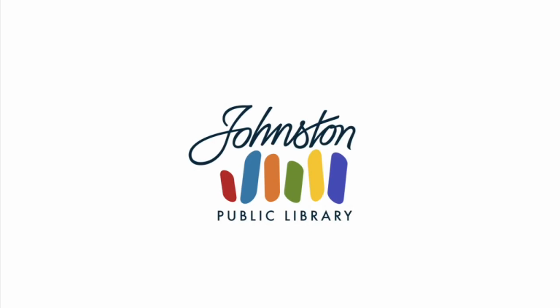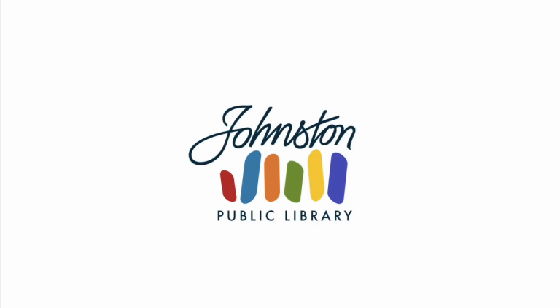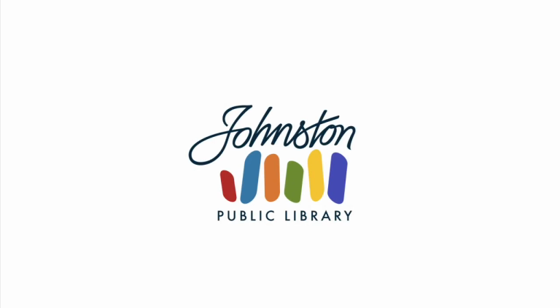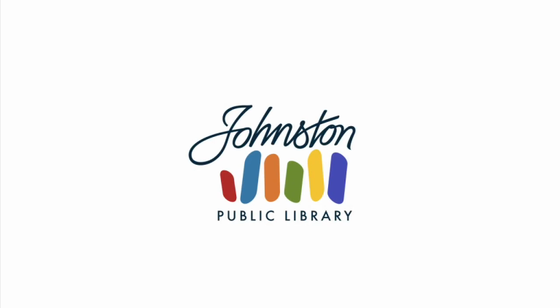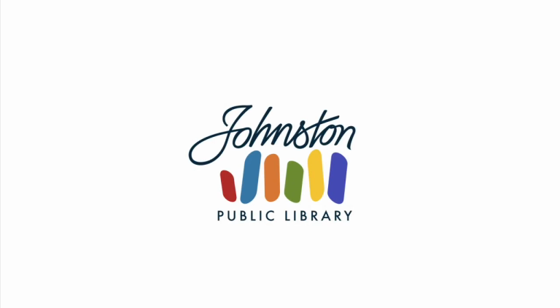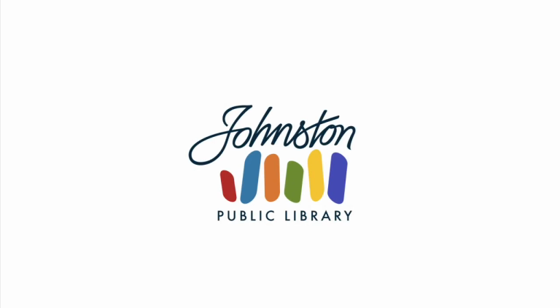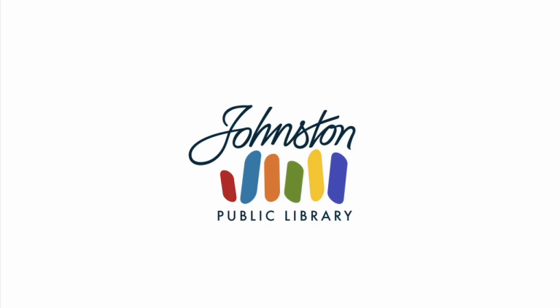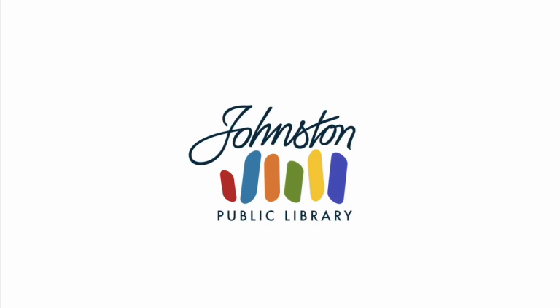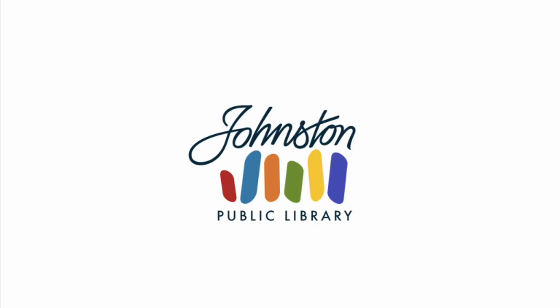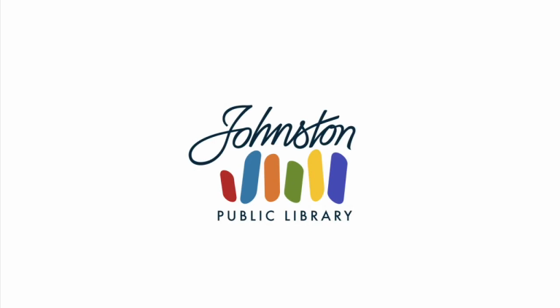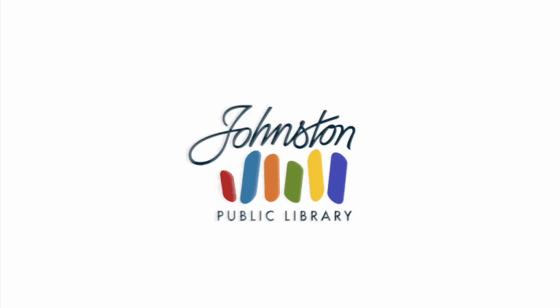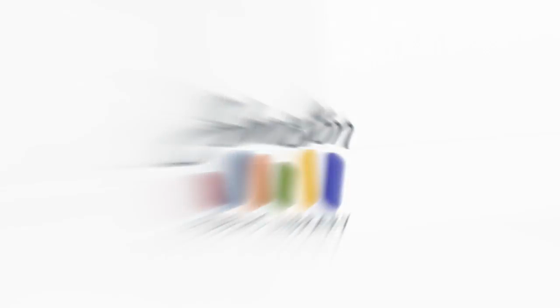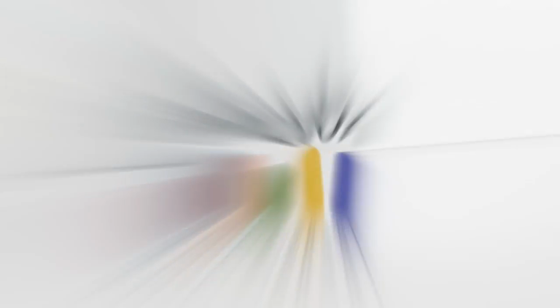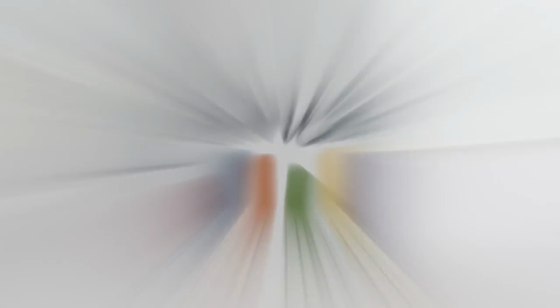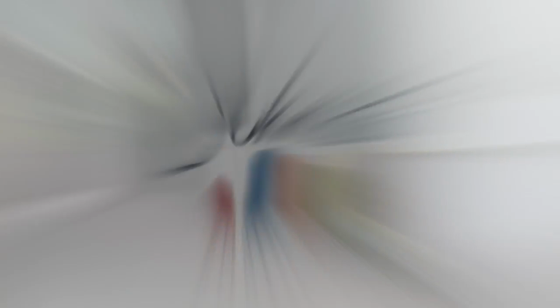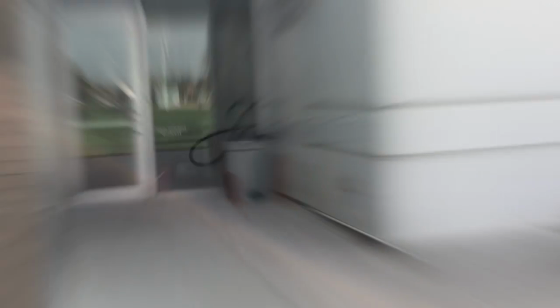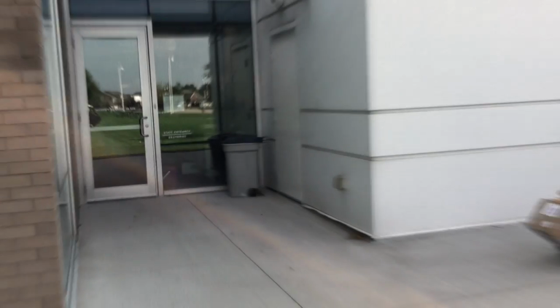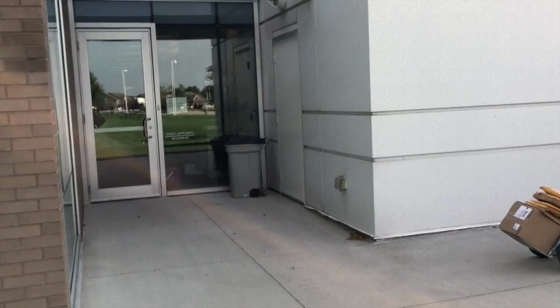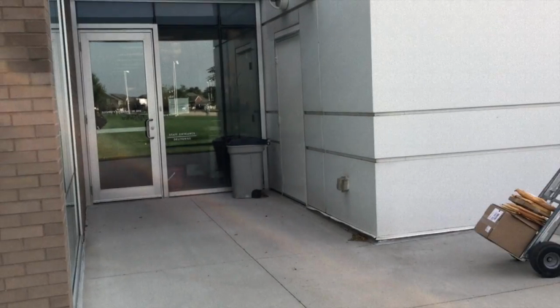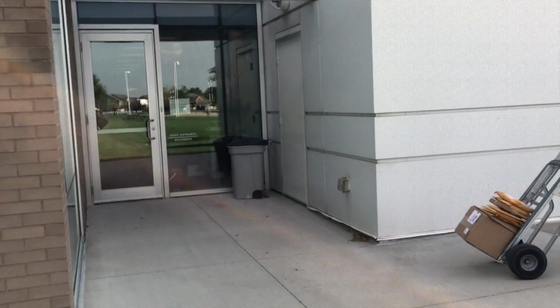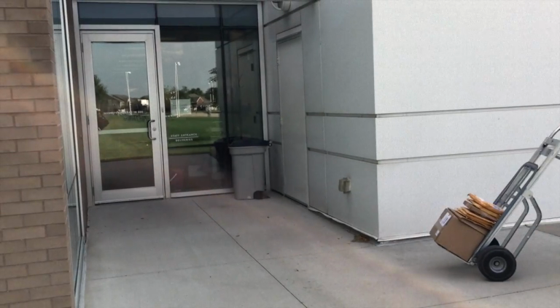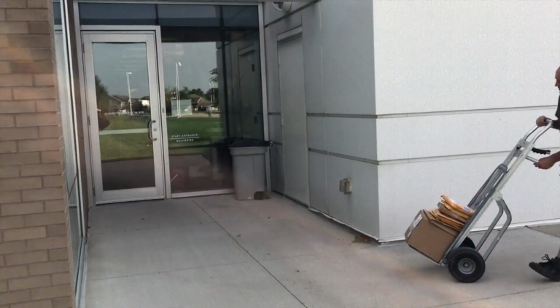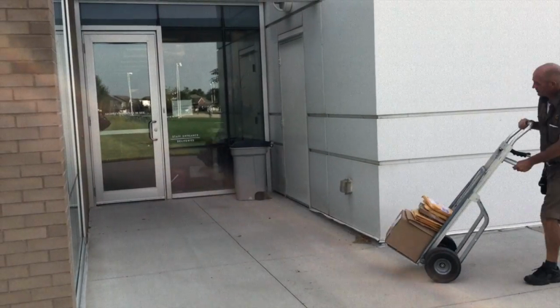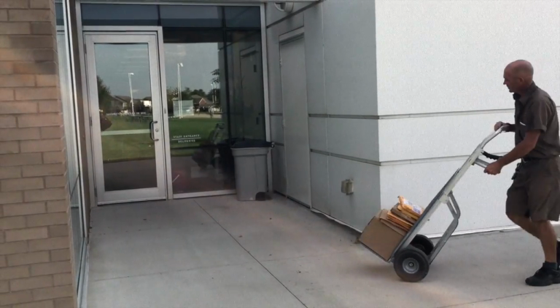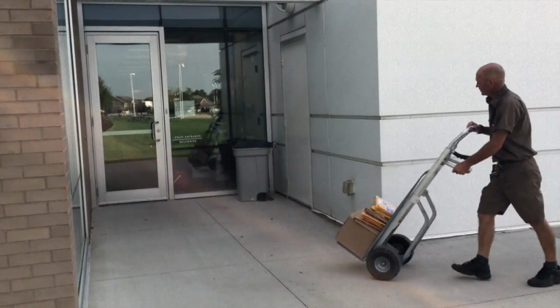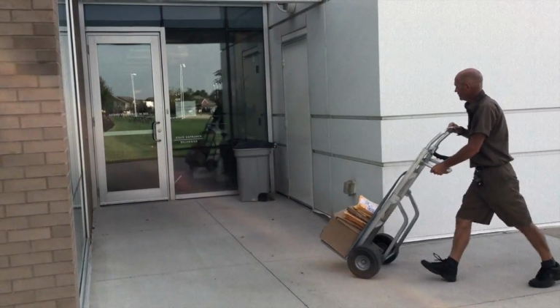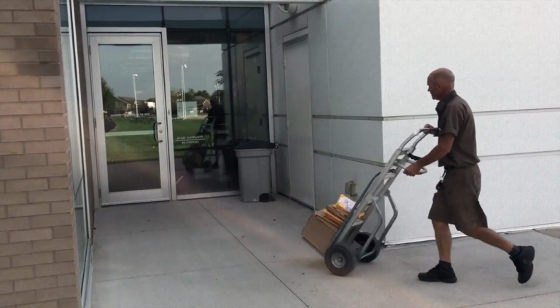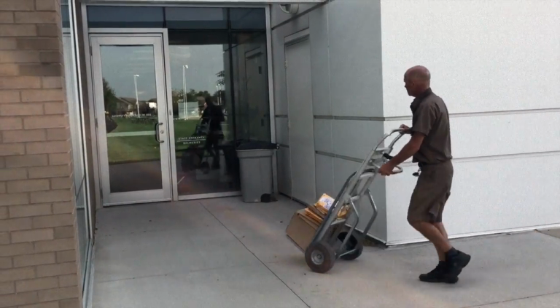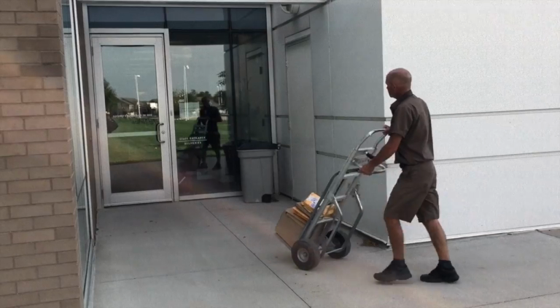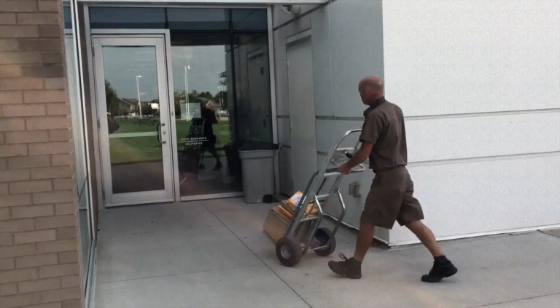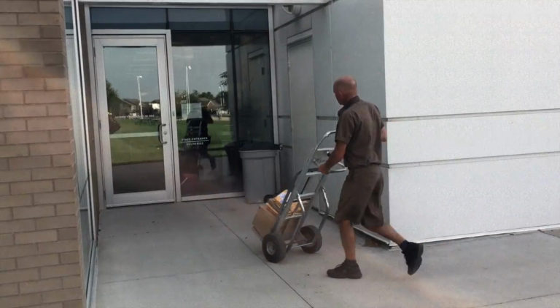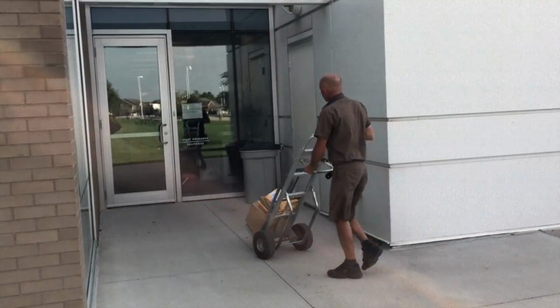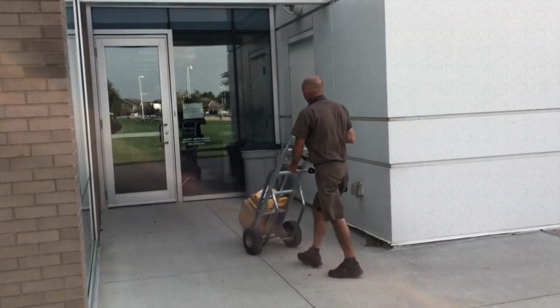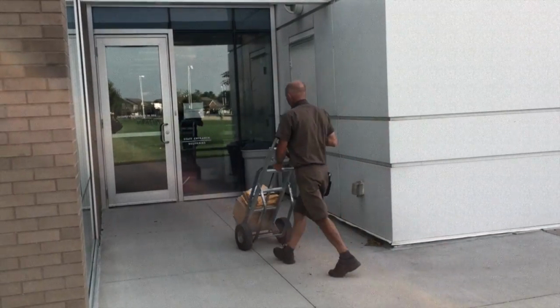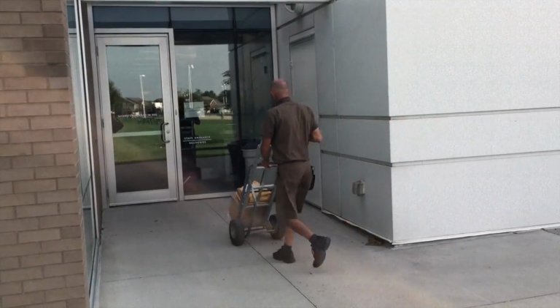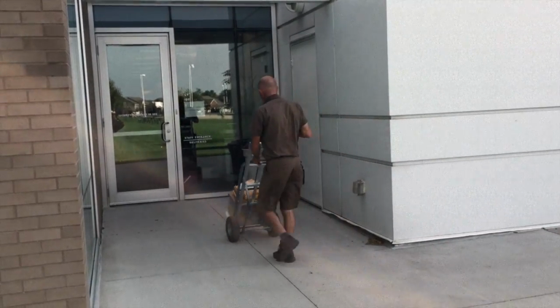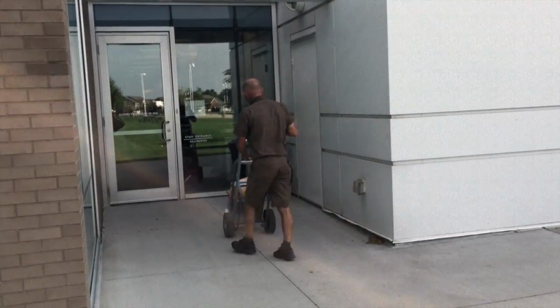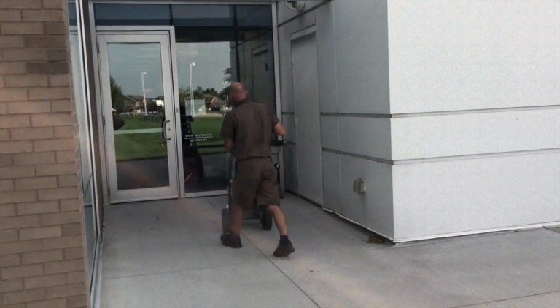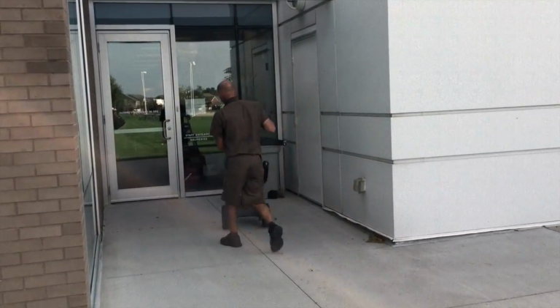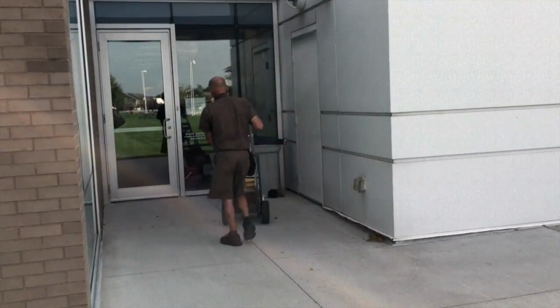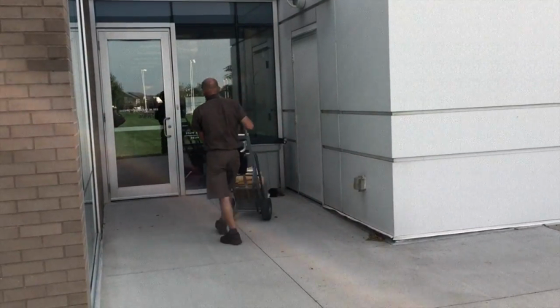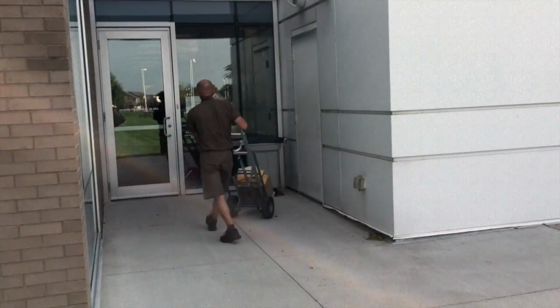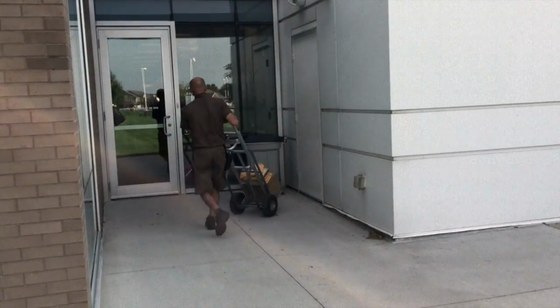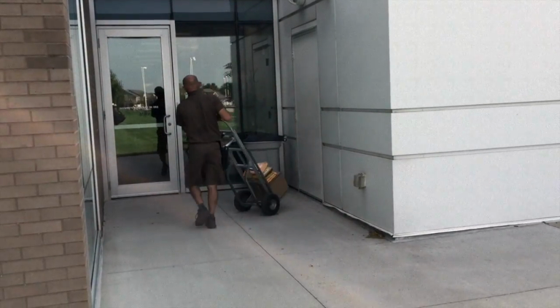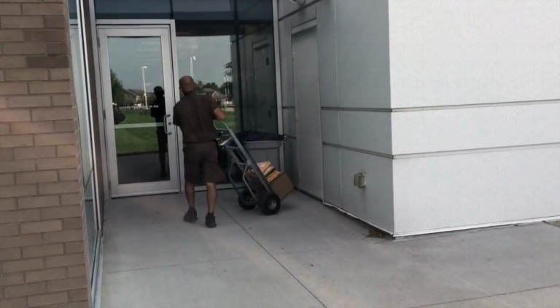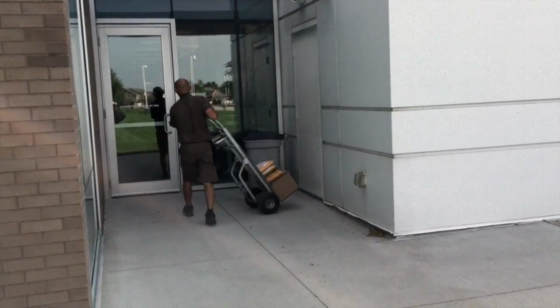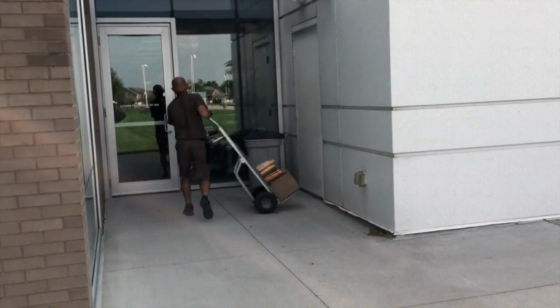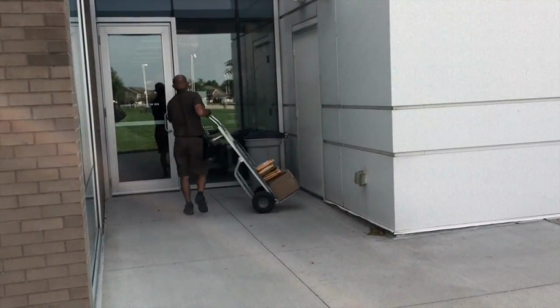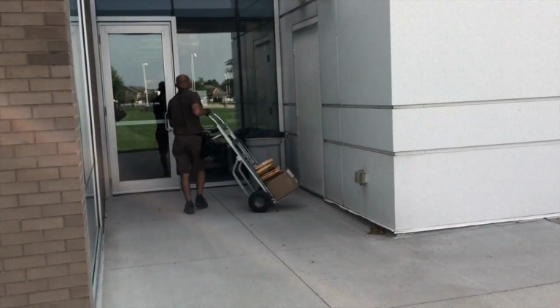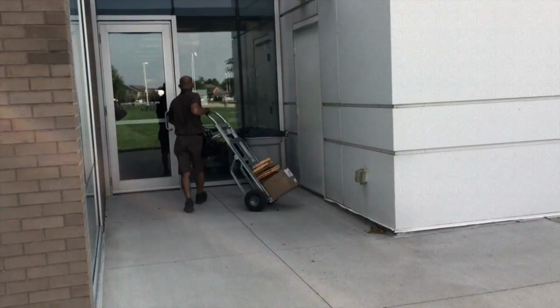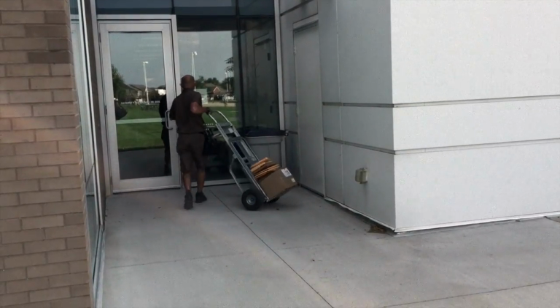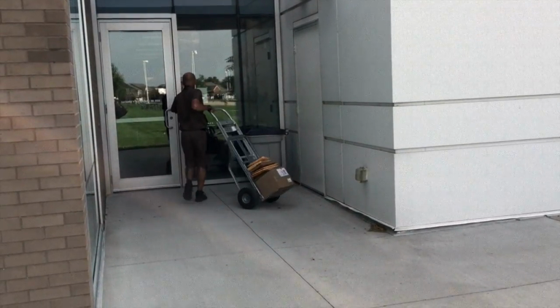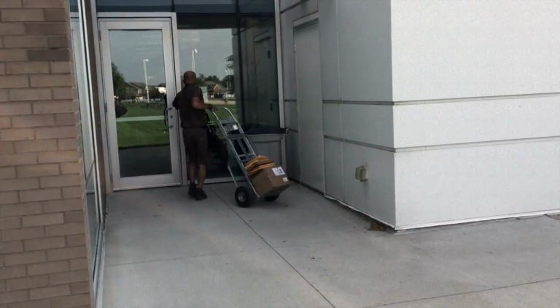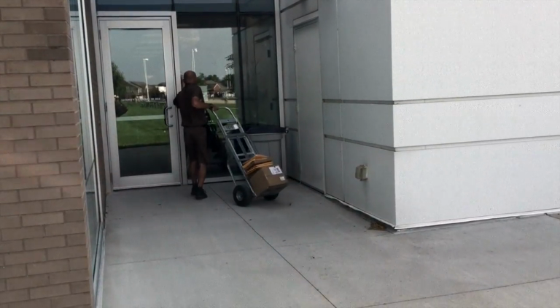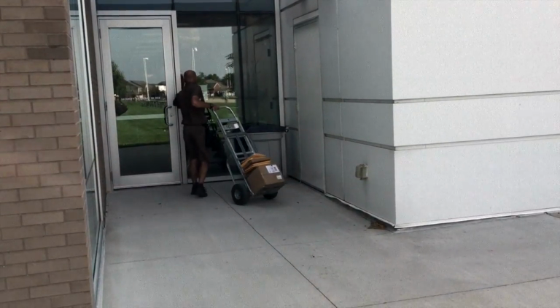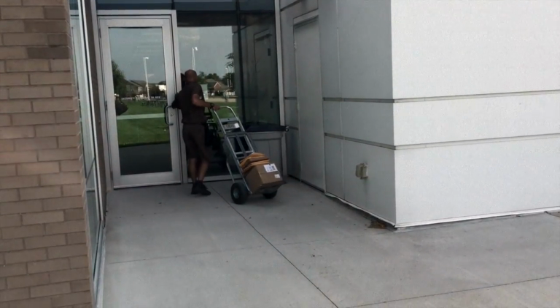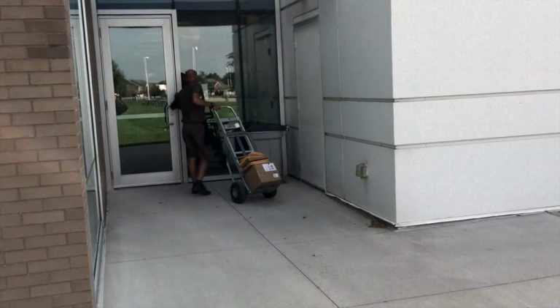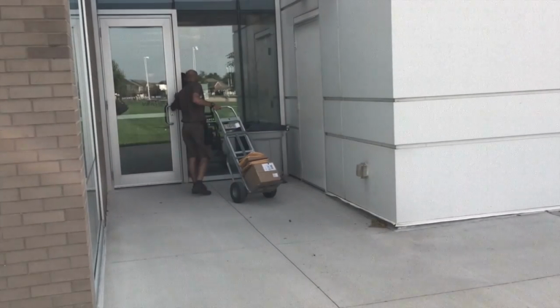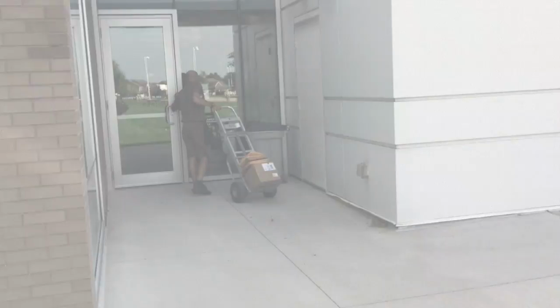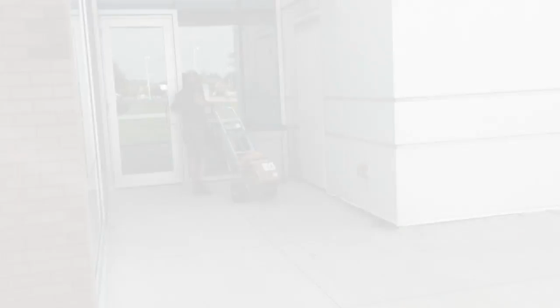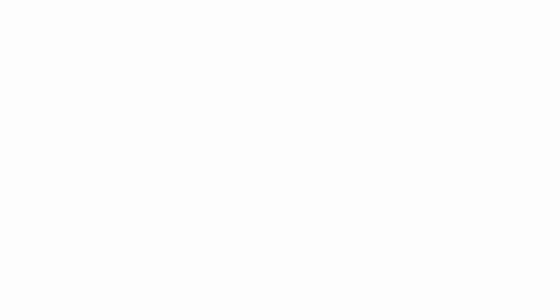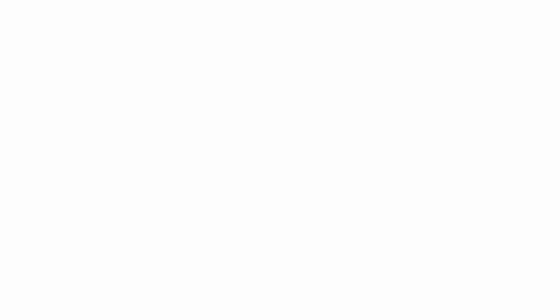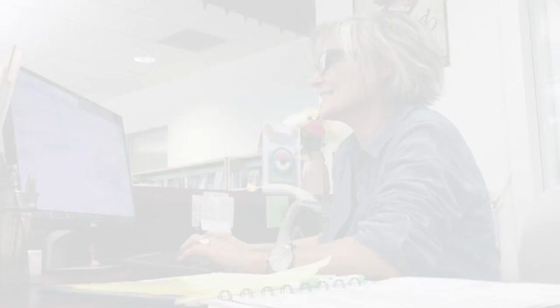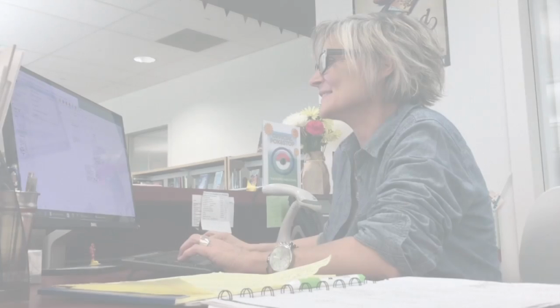Have you ever wondered how a library book gets to the library? Or what happens to it behind the scenes as library staff get it ready to be checked out?